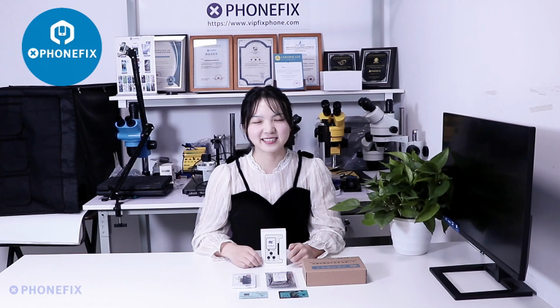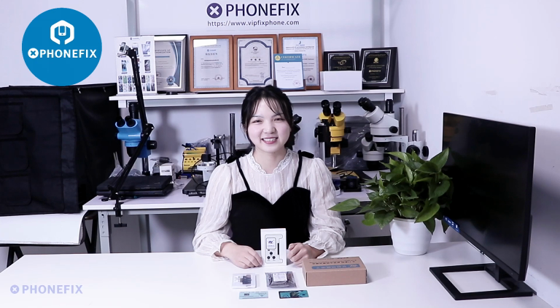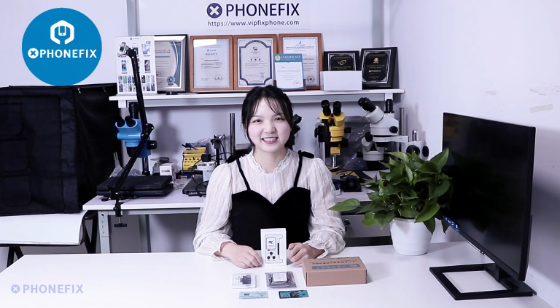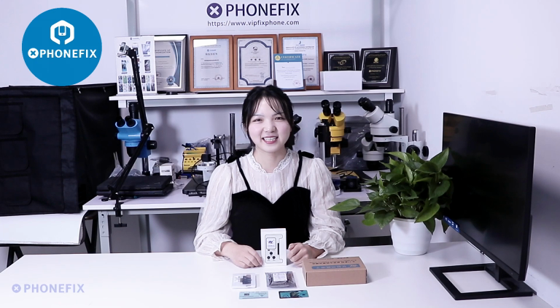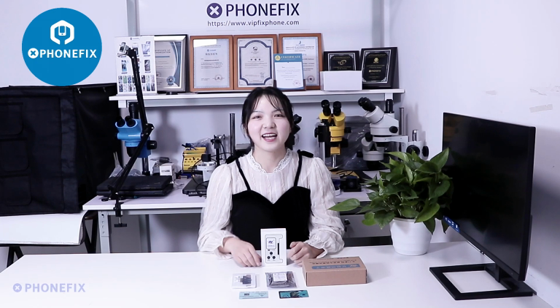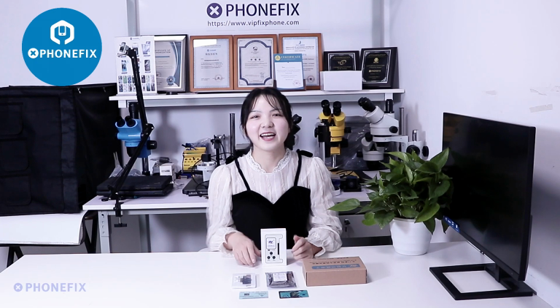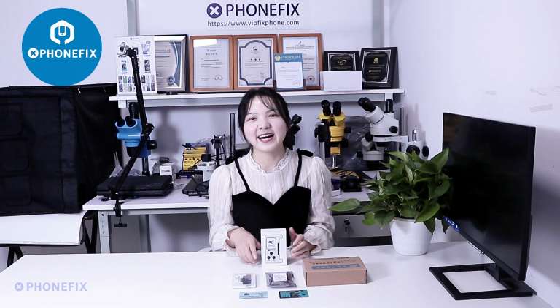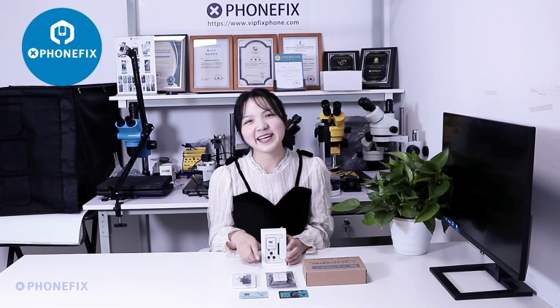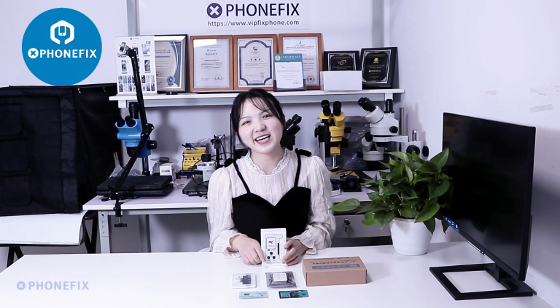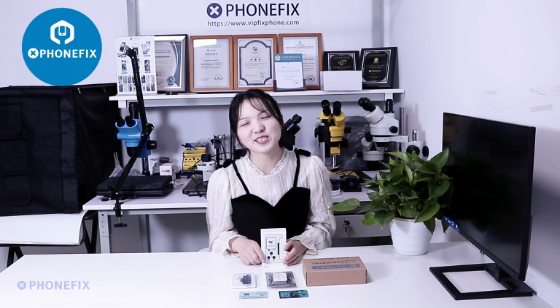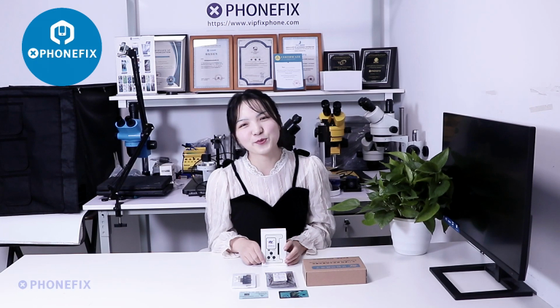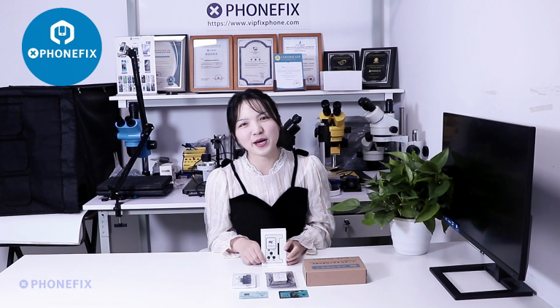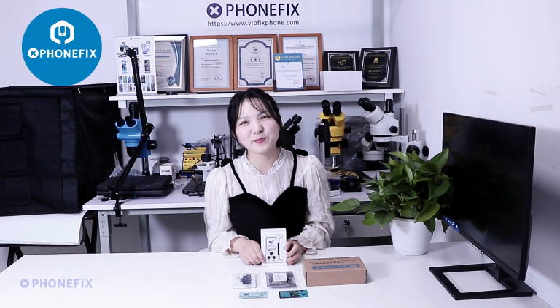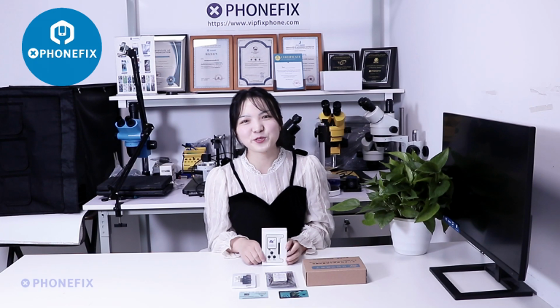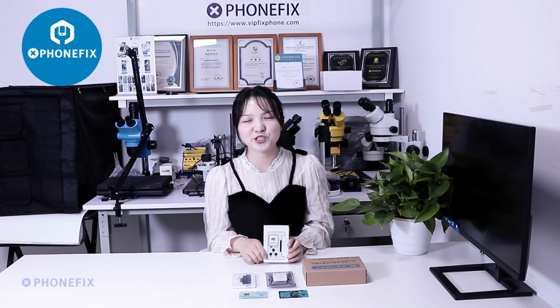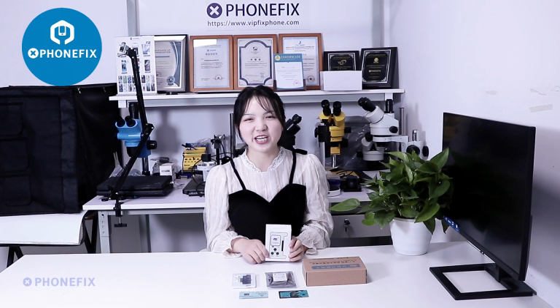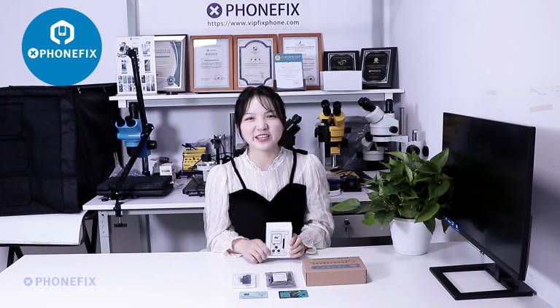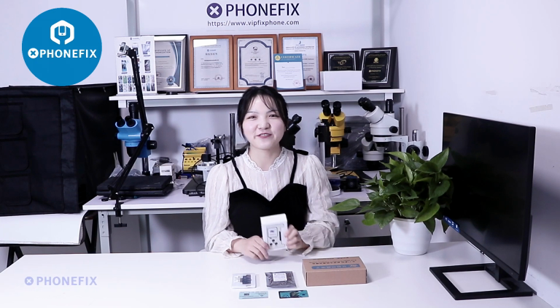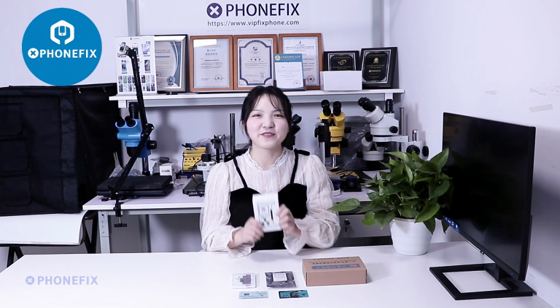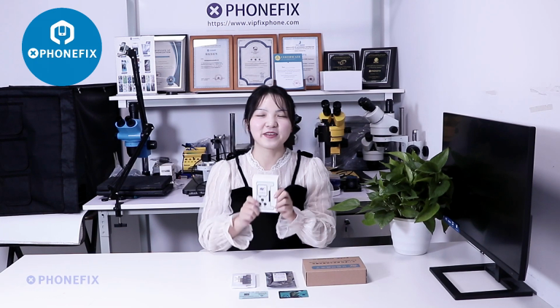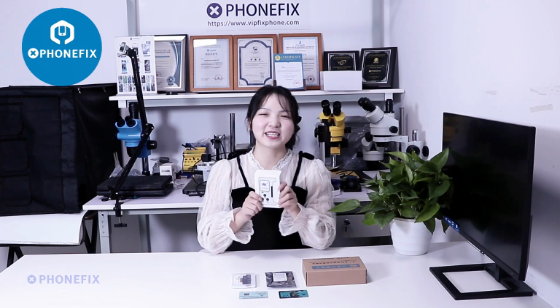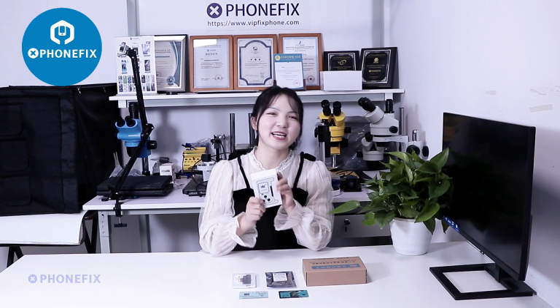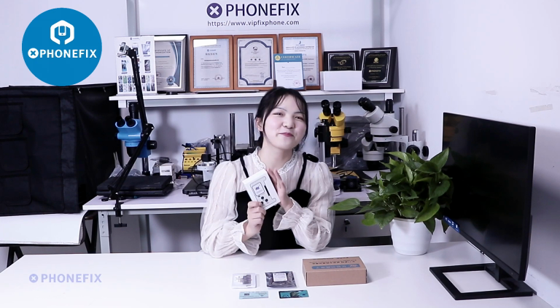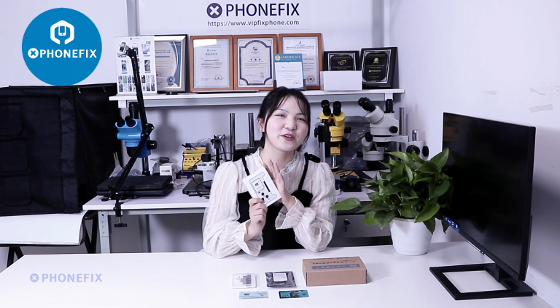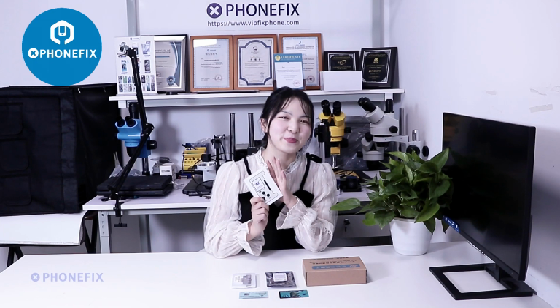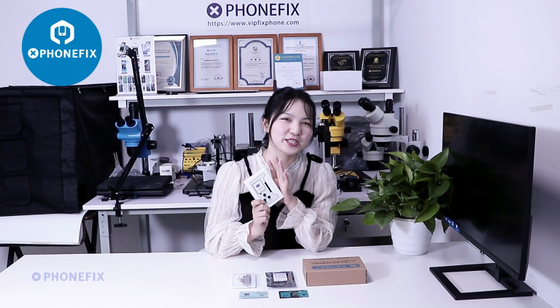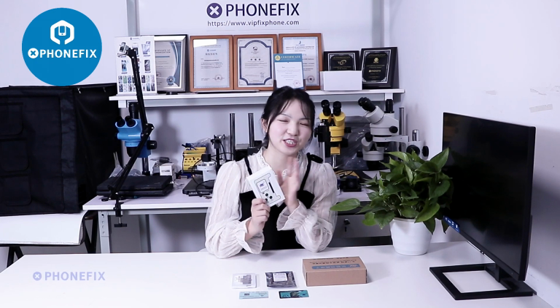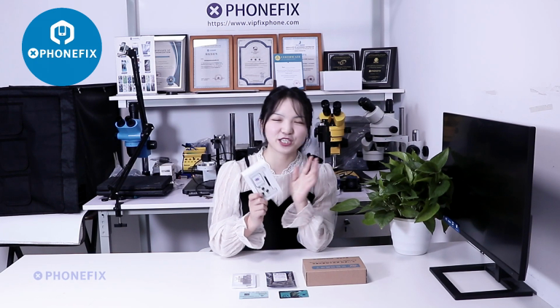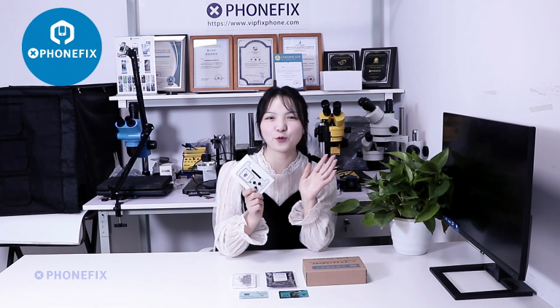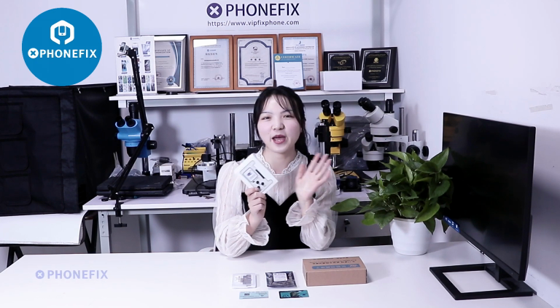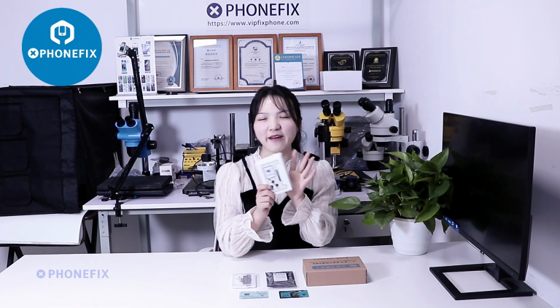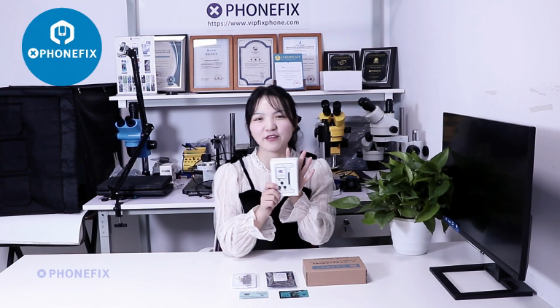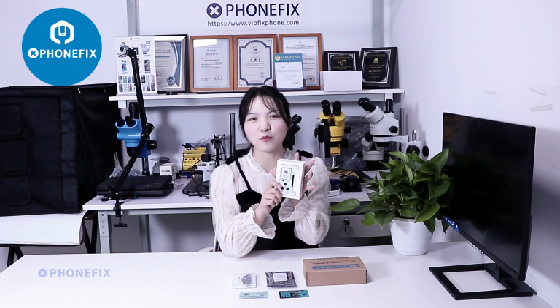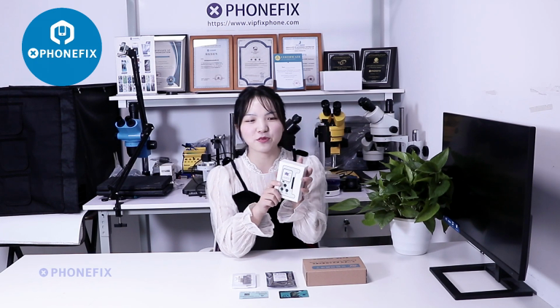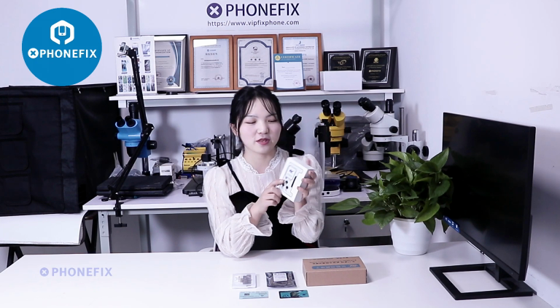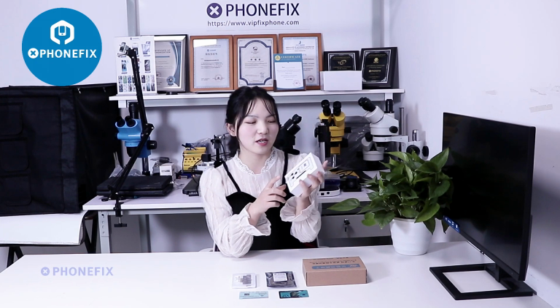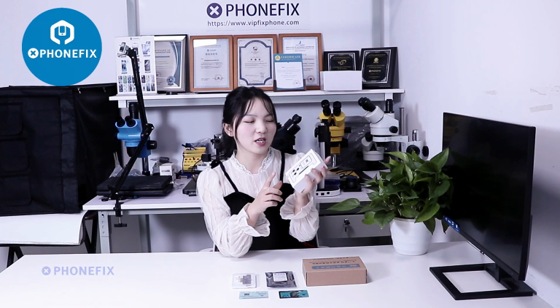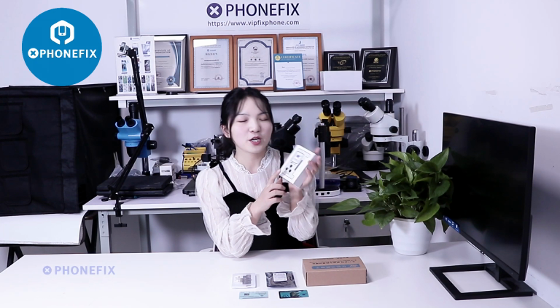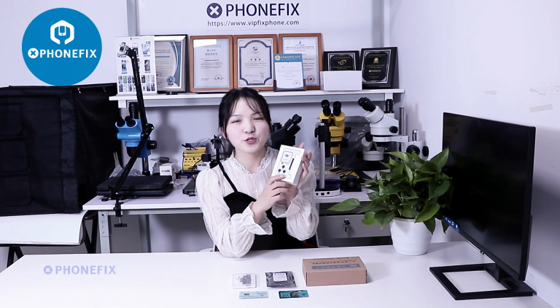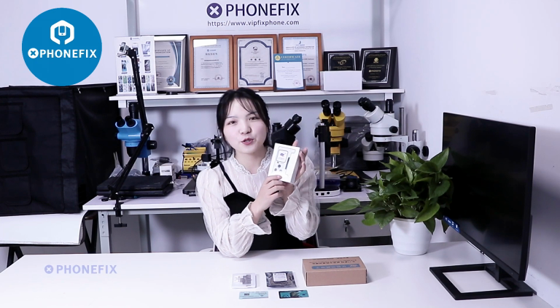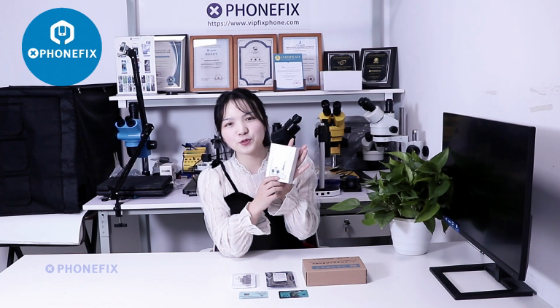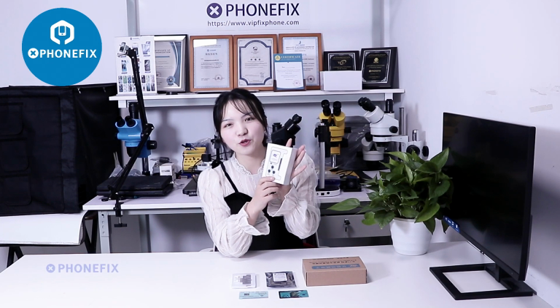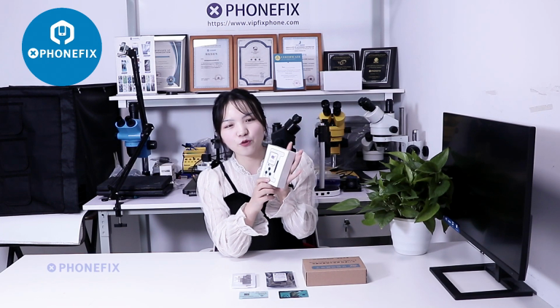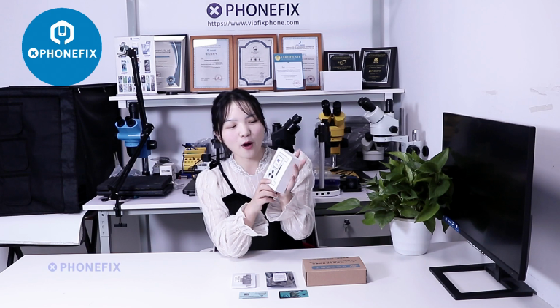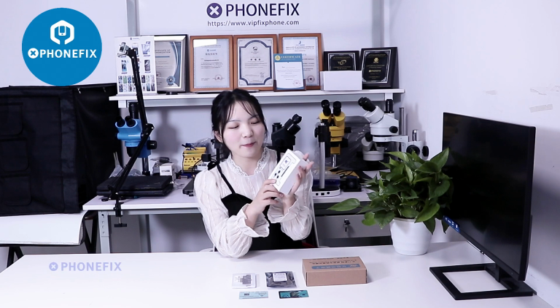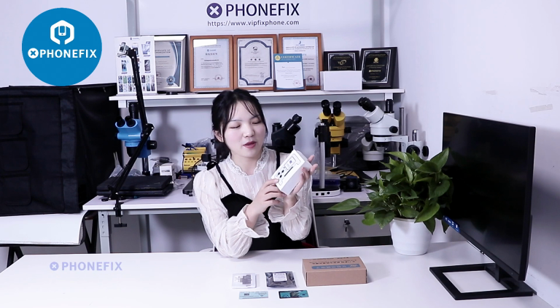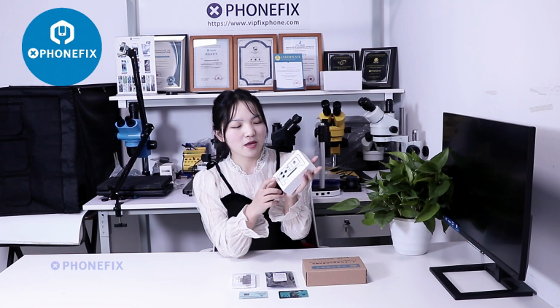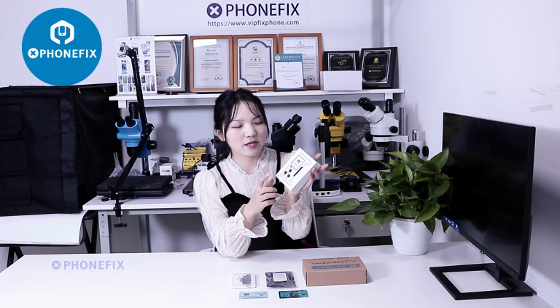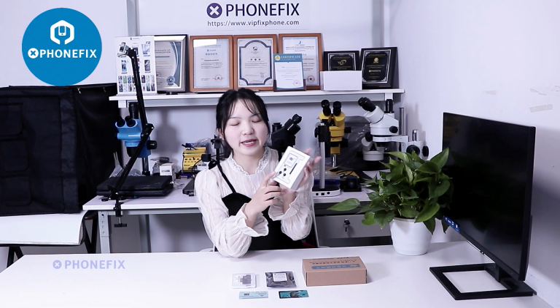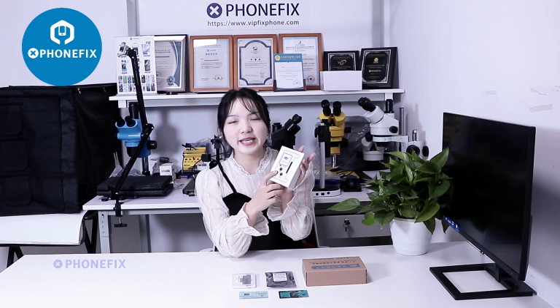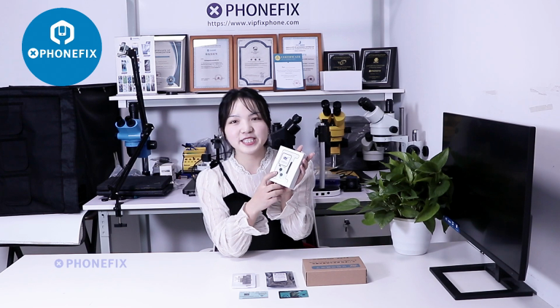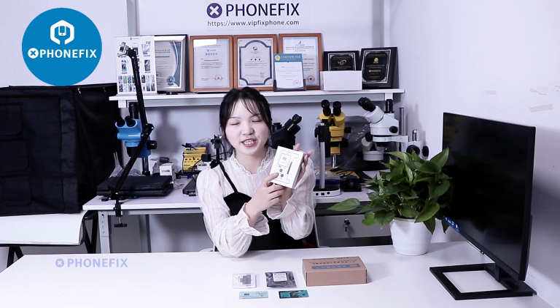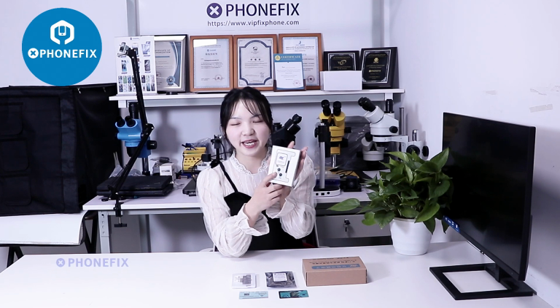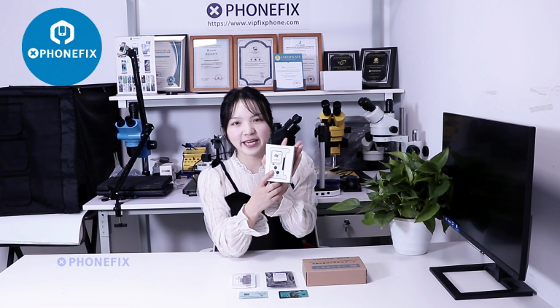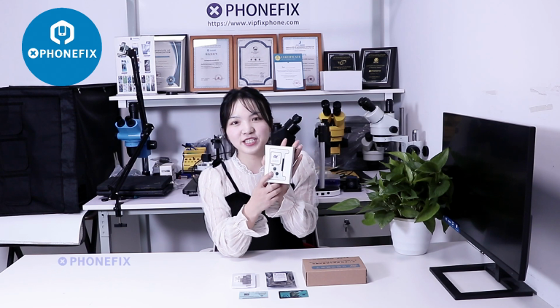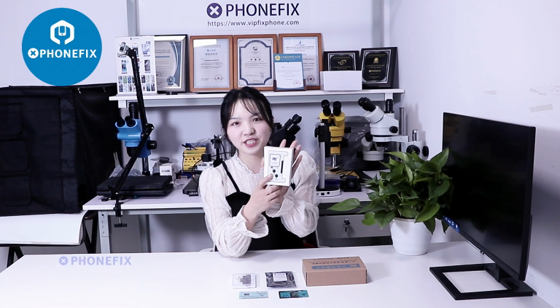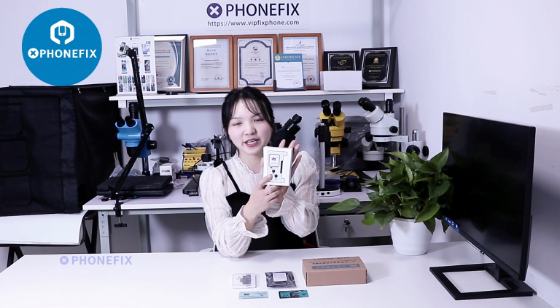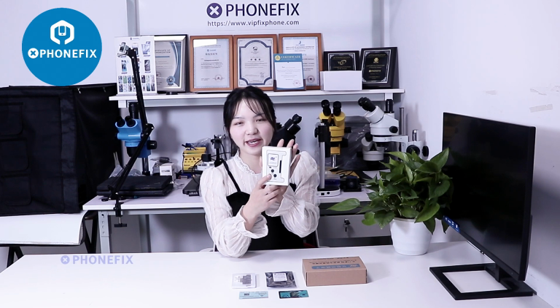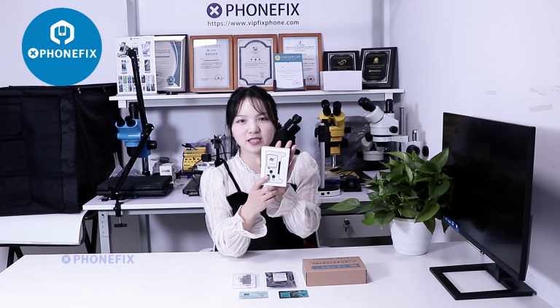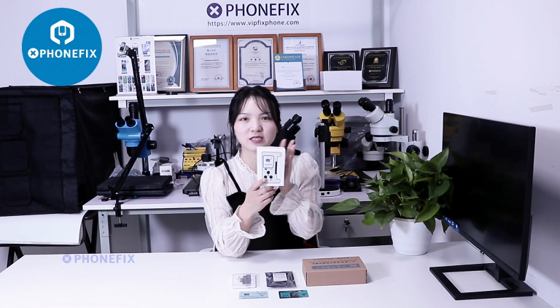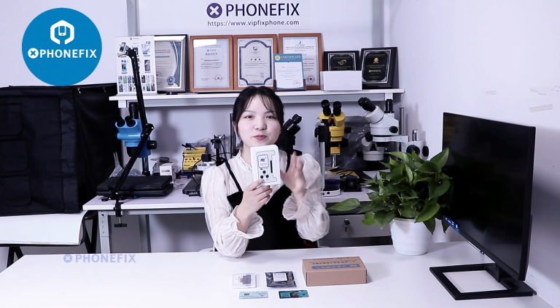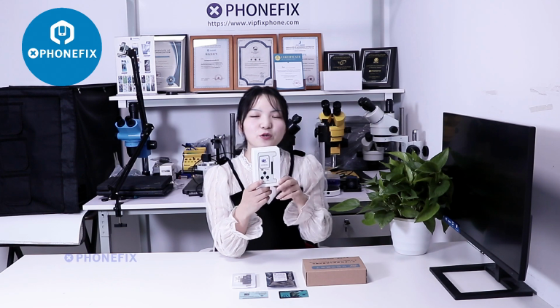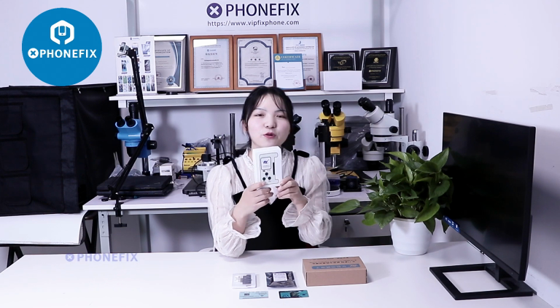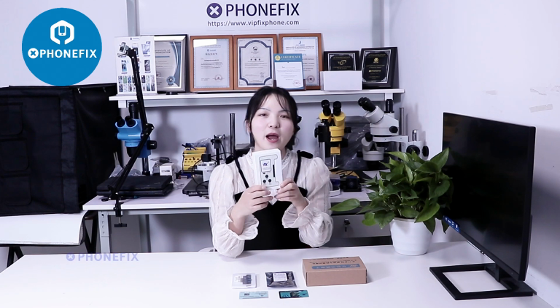Hi guys, welcome to the channel from Fix and Baby. Today we have got the new program, the 1888 program.